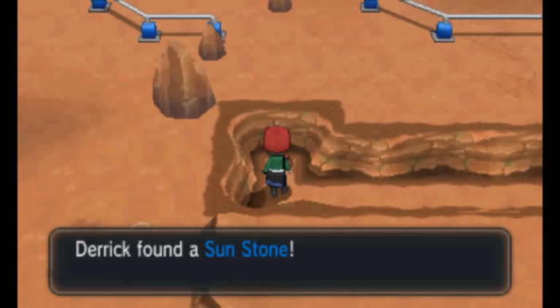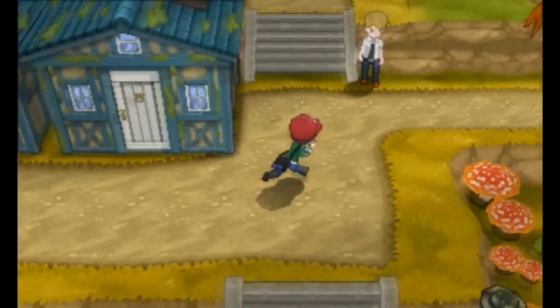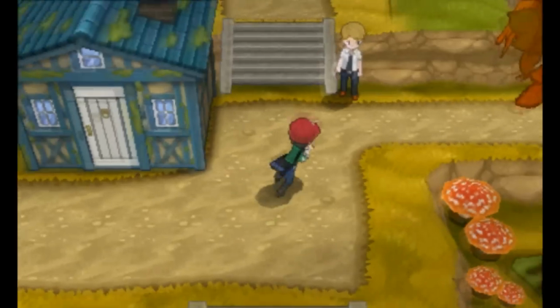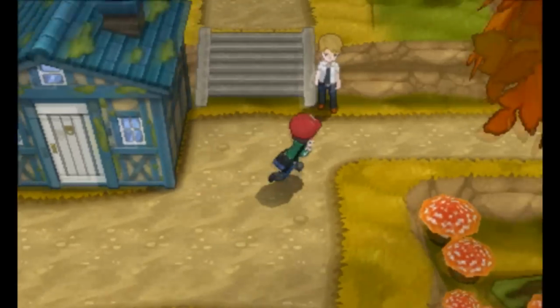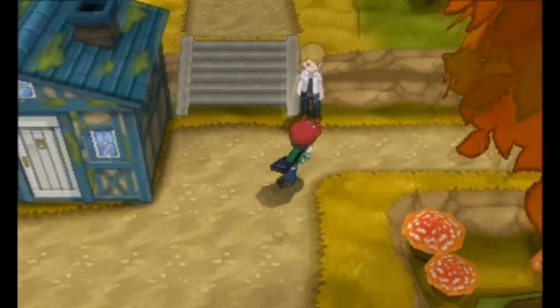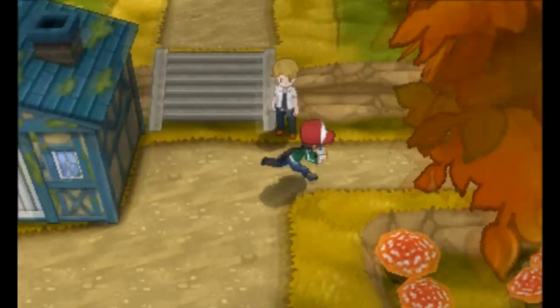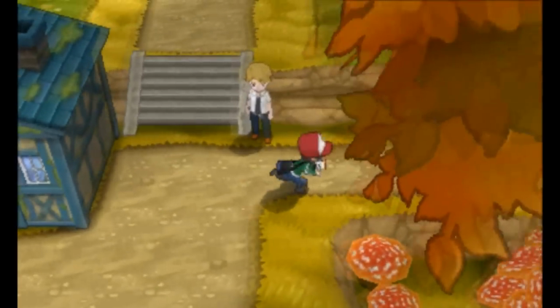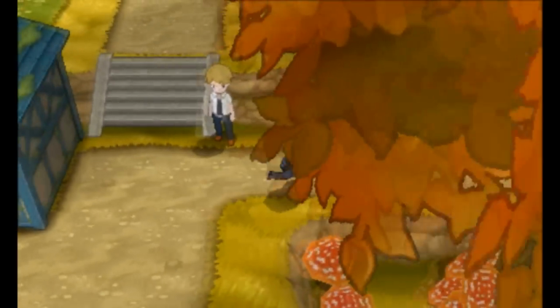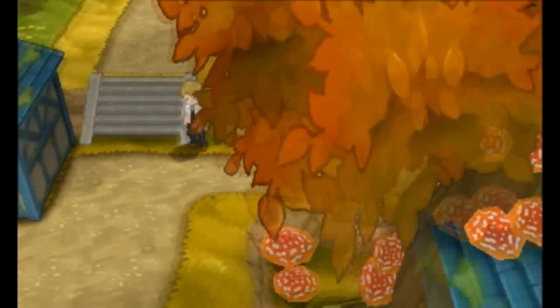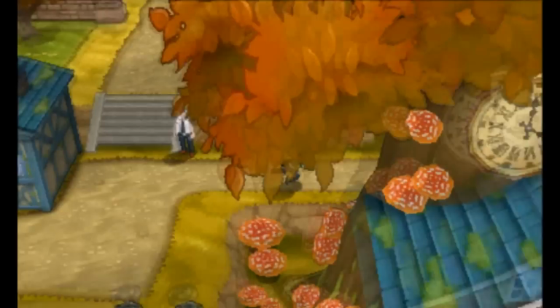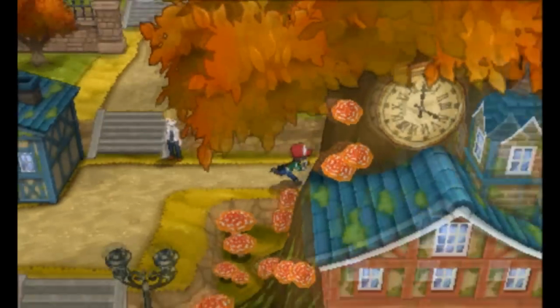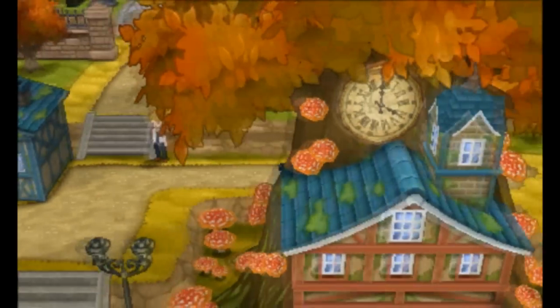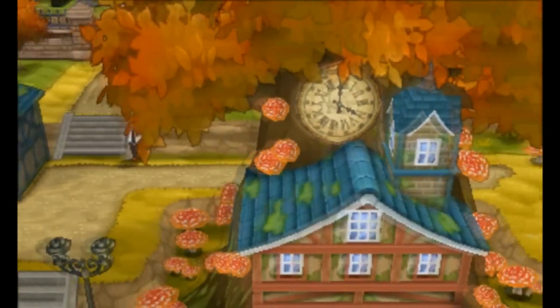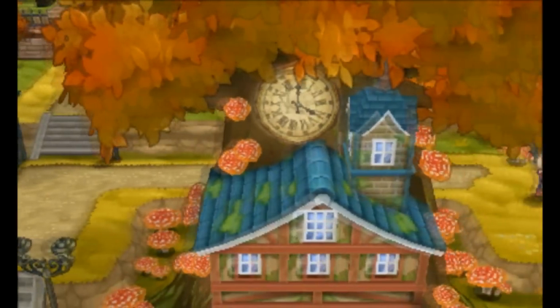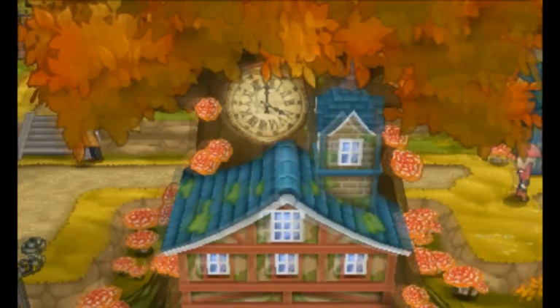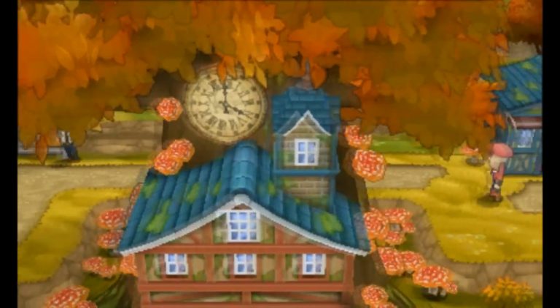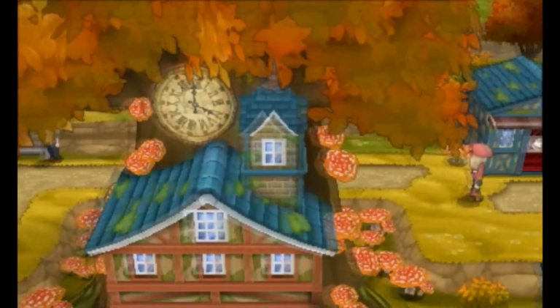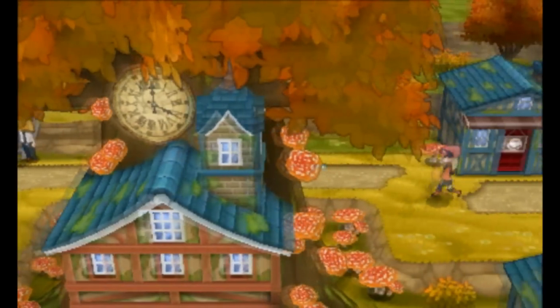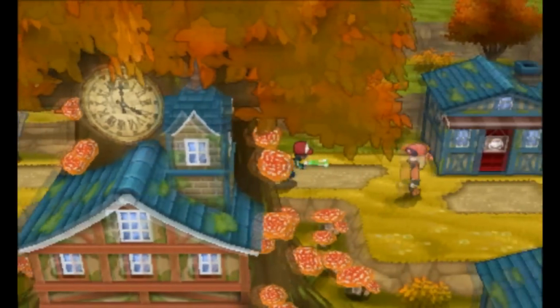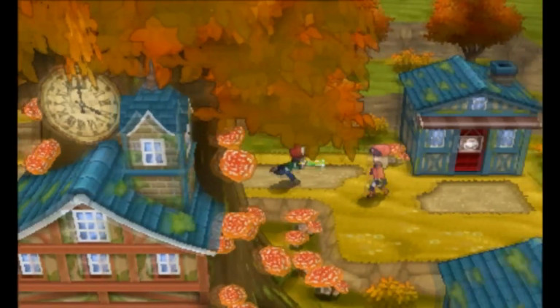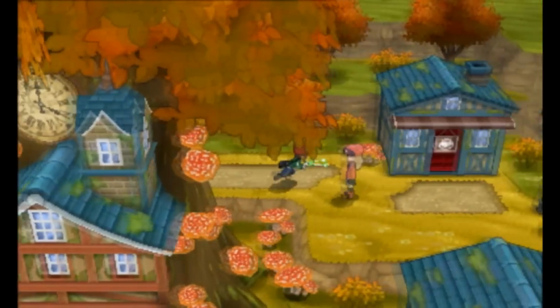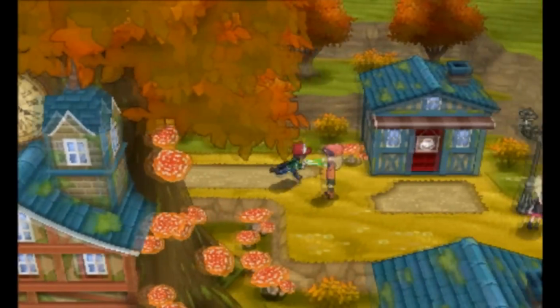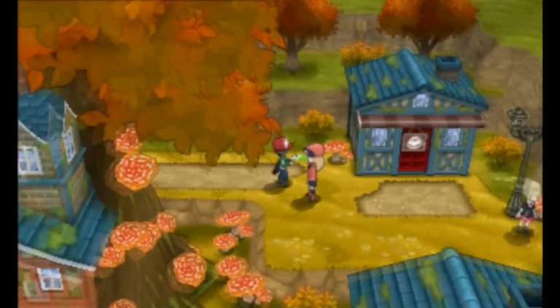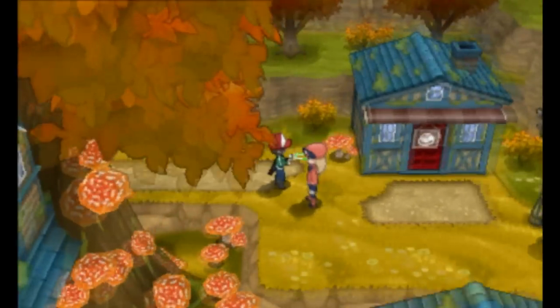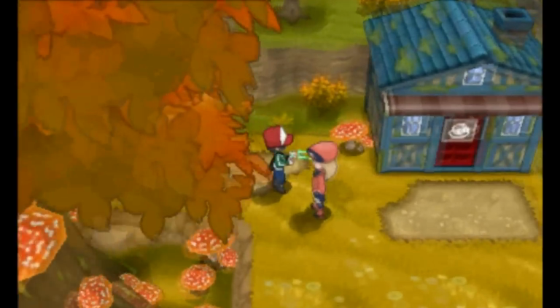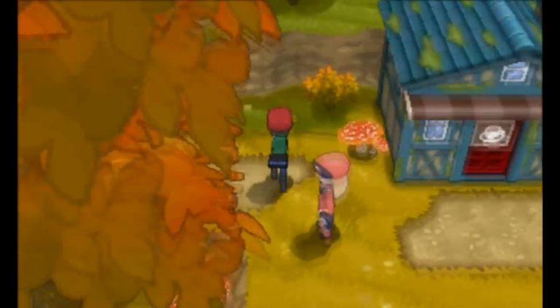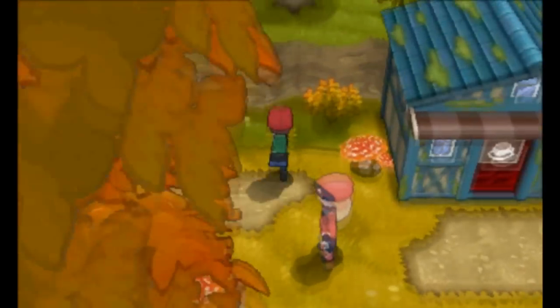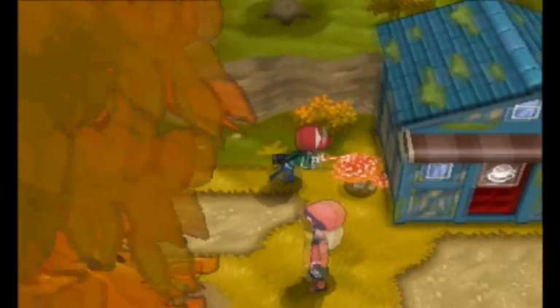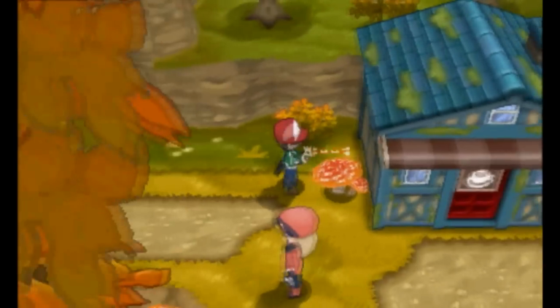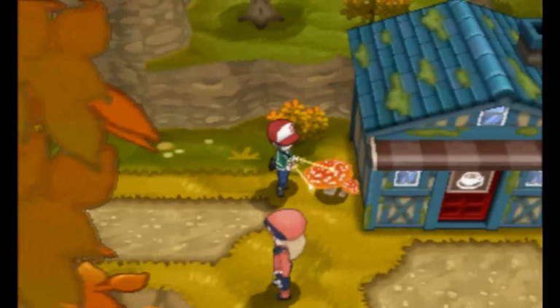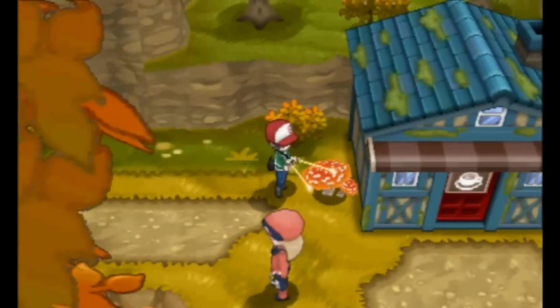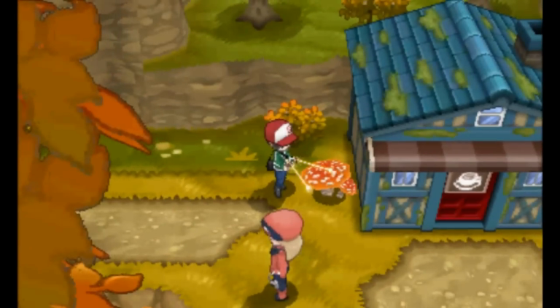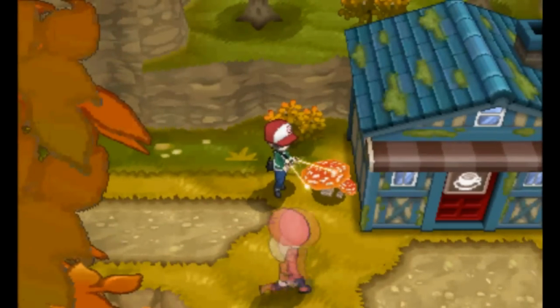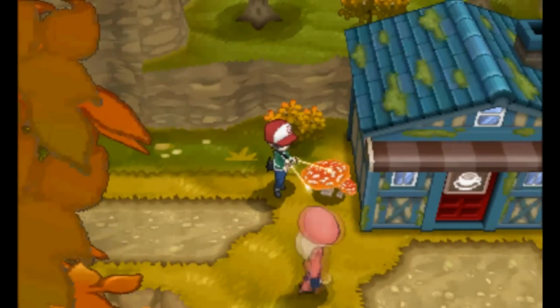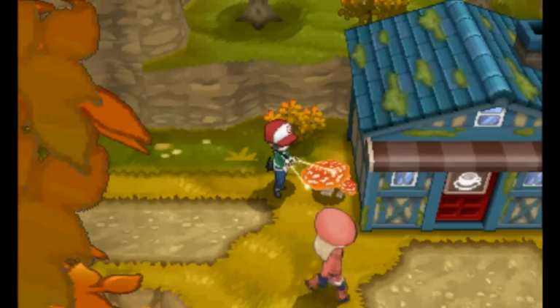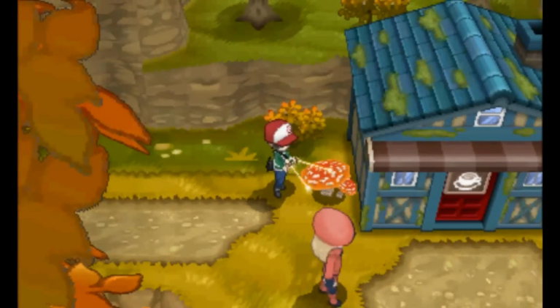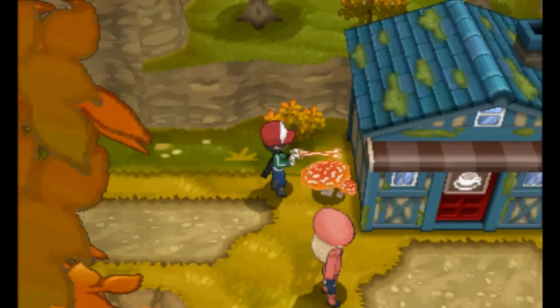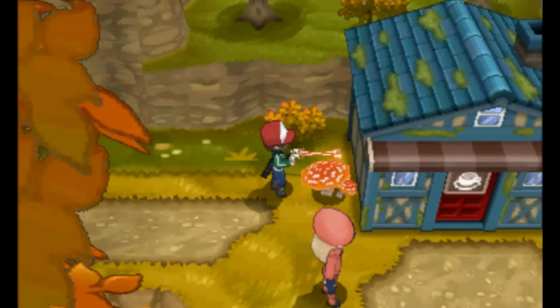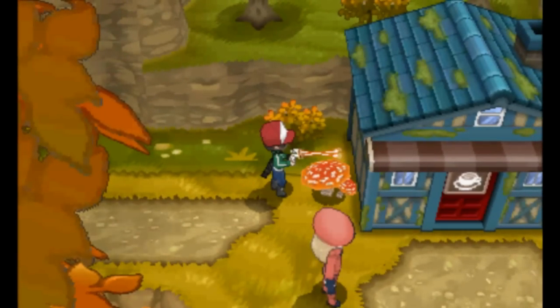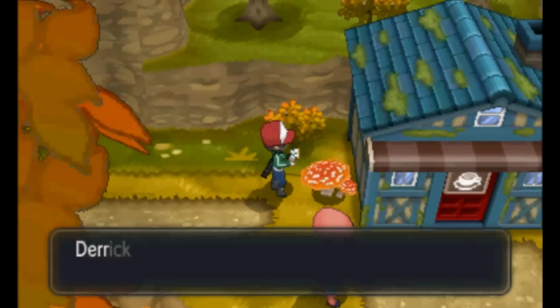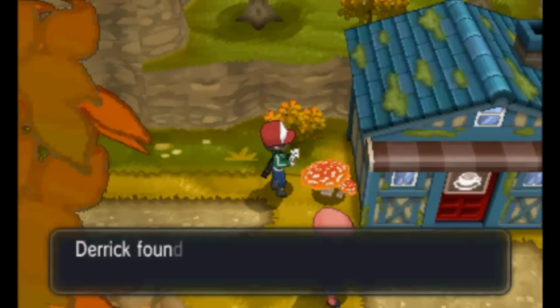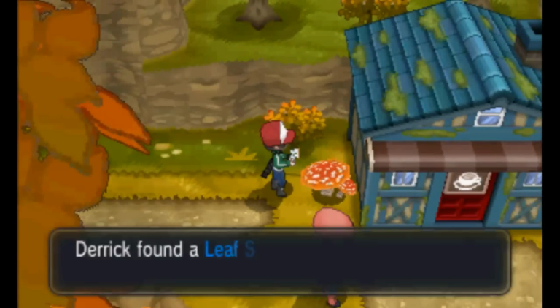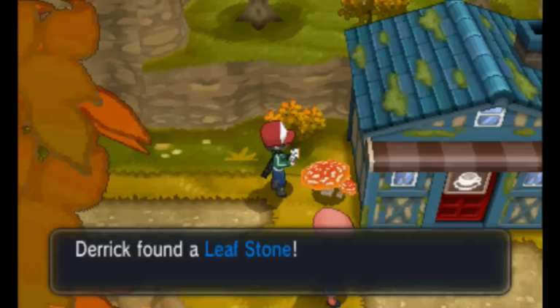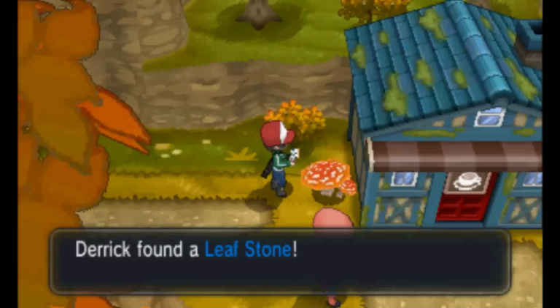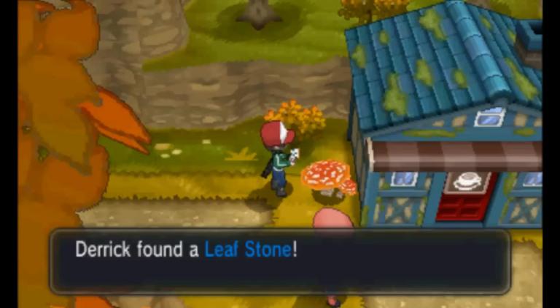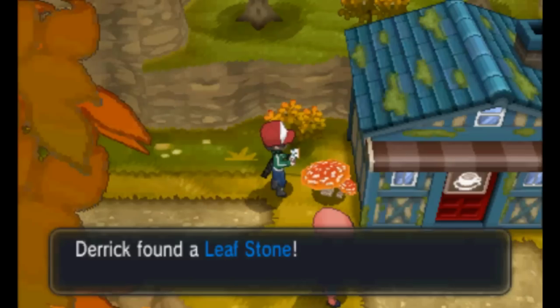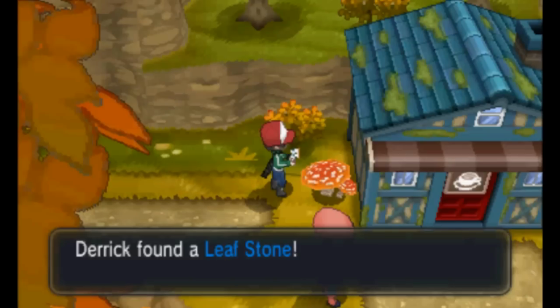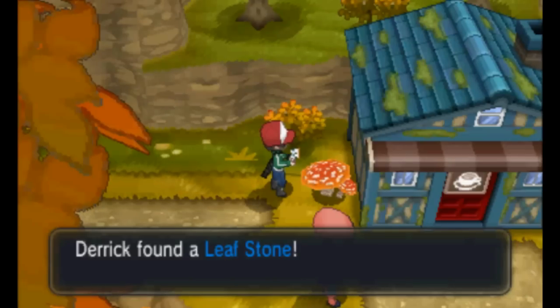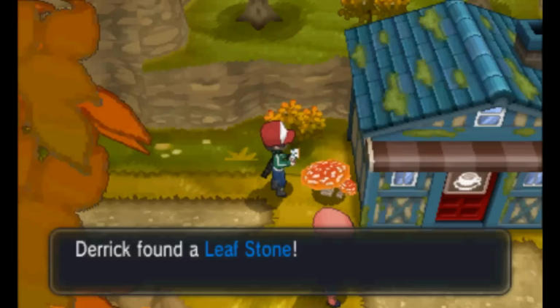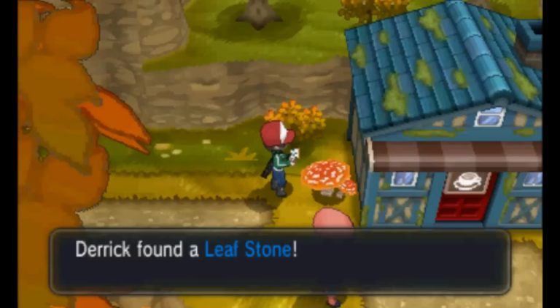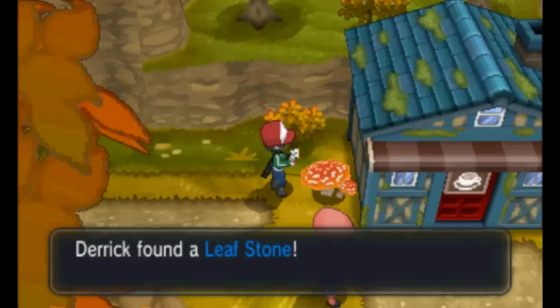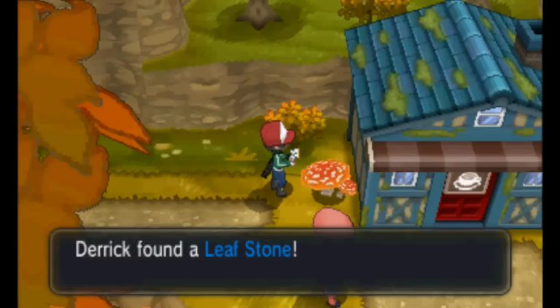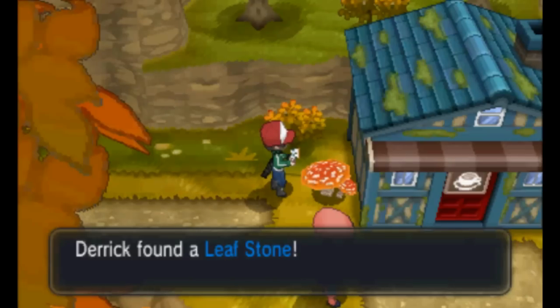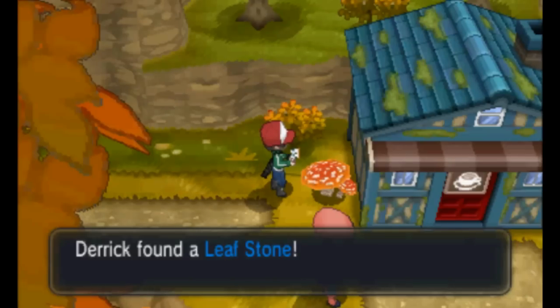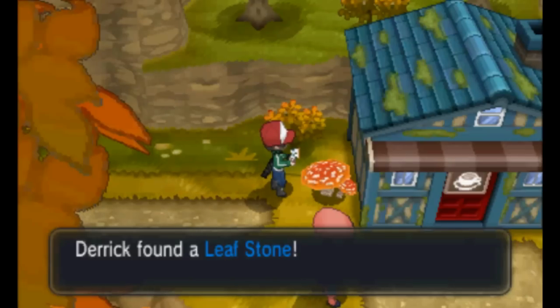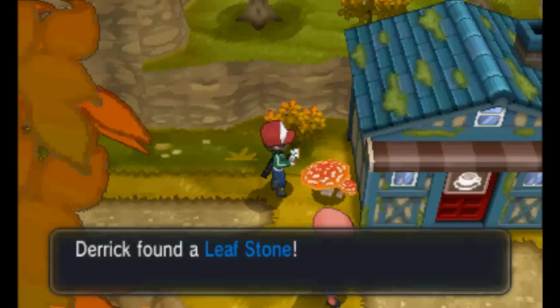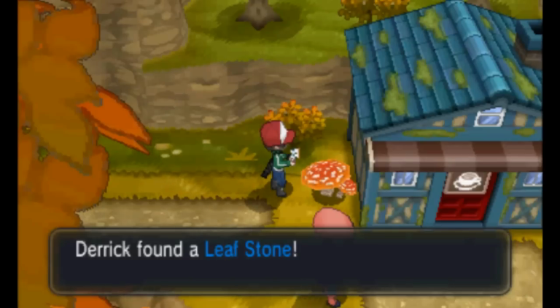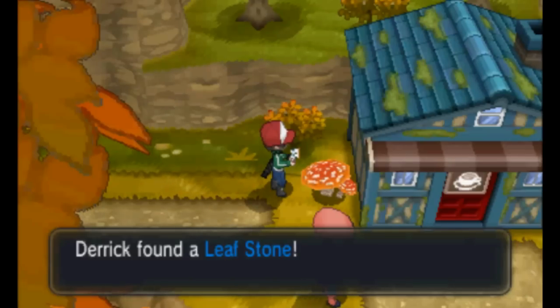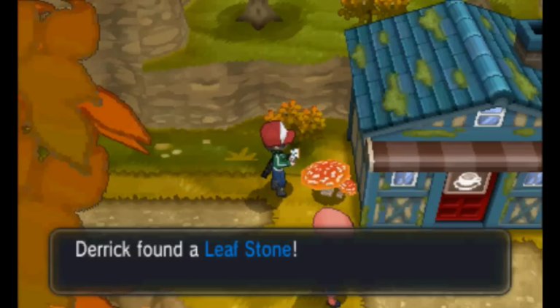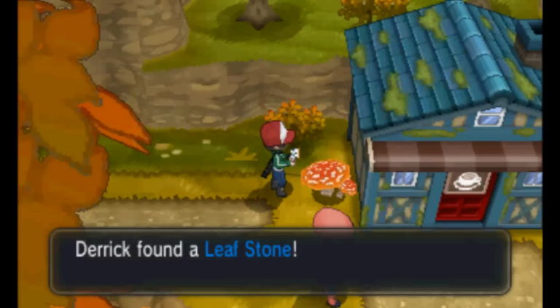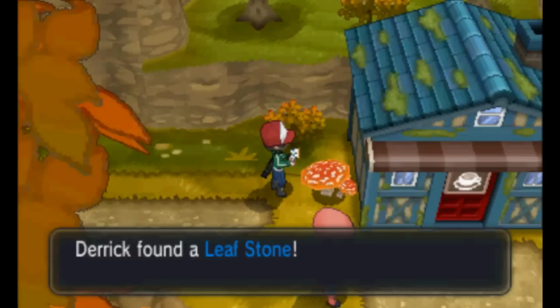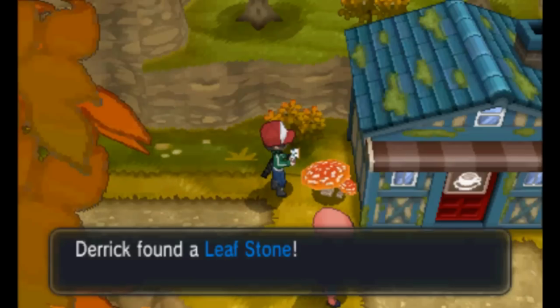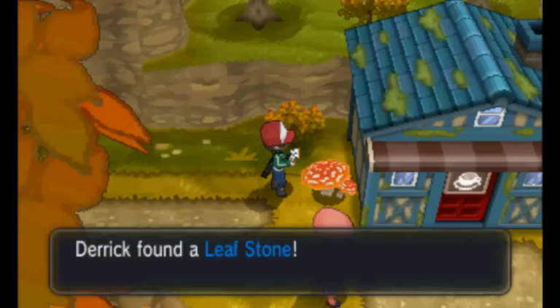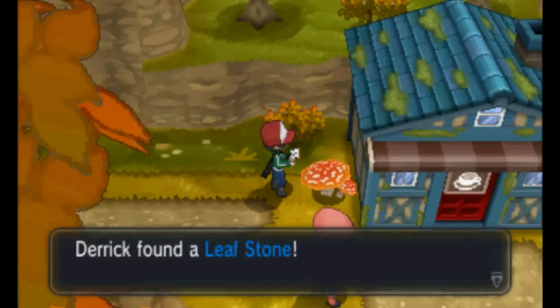The next Evolution Stone can't be found until you reach Laverre City. Use your Dowsing Rod to find a Leaf Stone in the mushrooms next to the town's café.